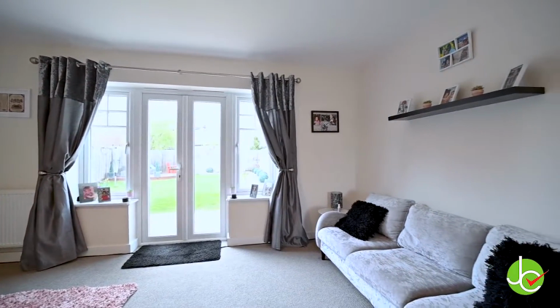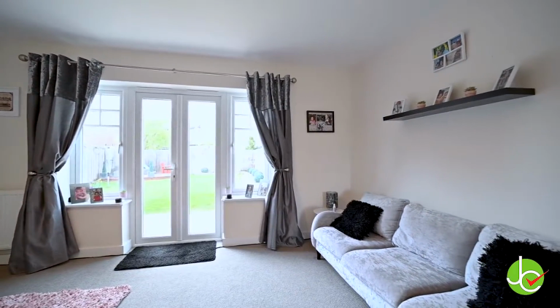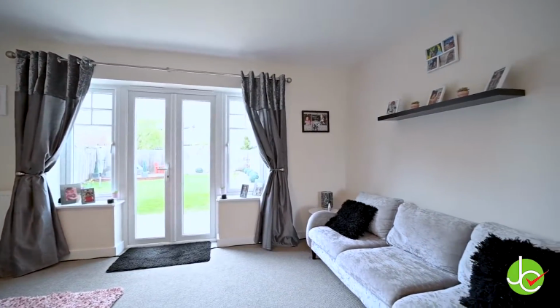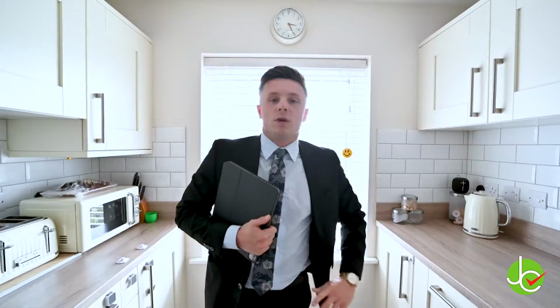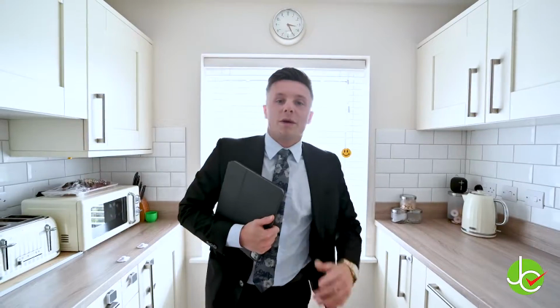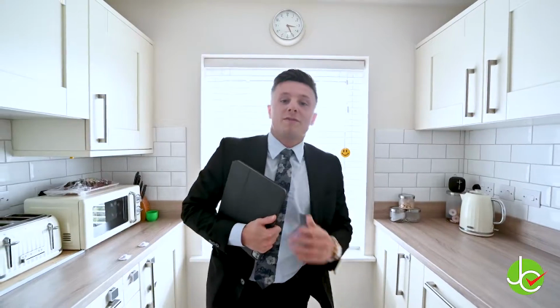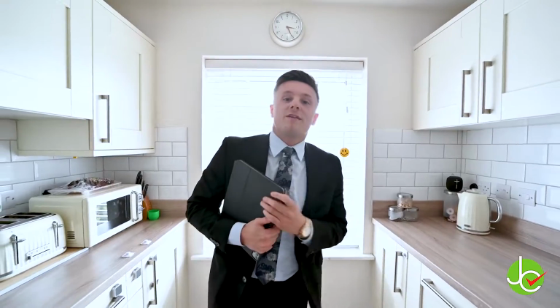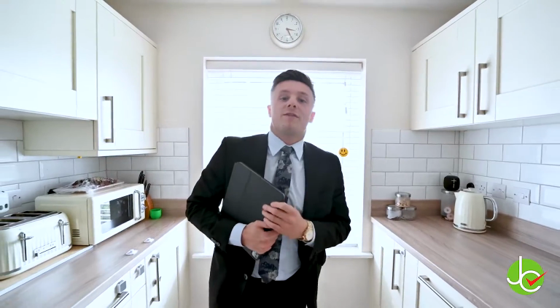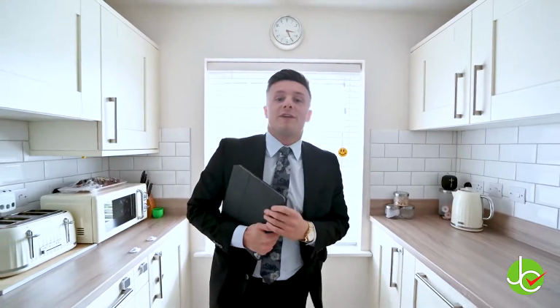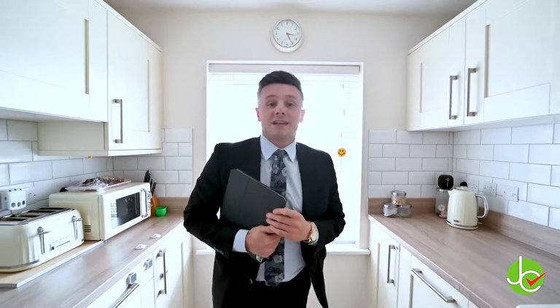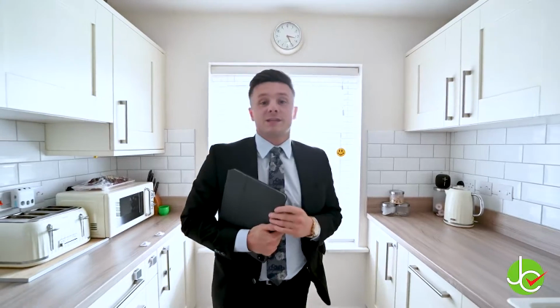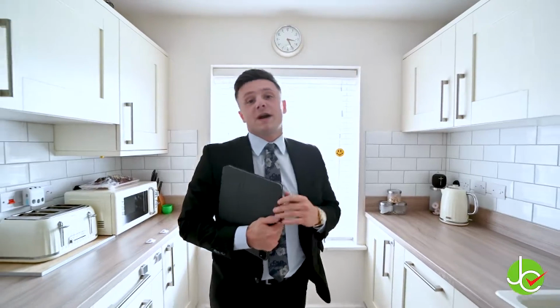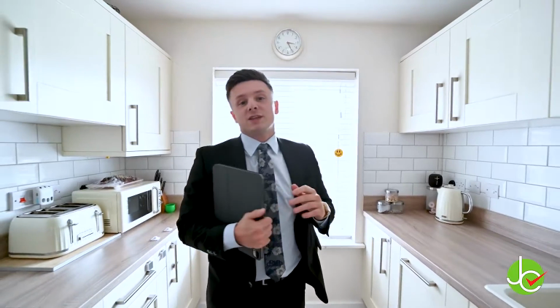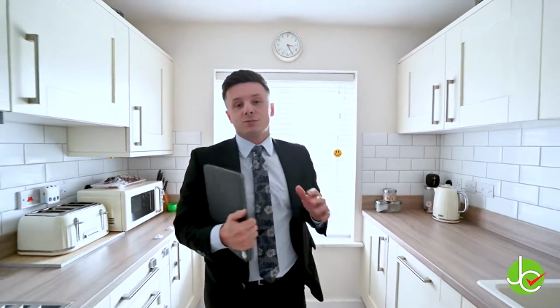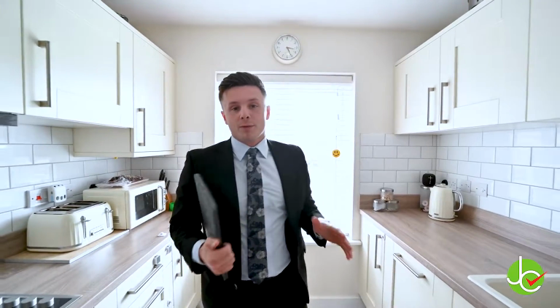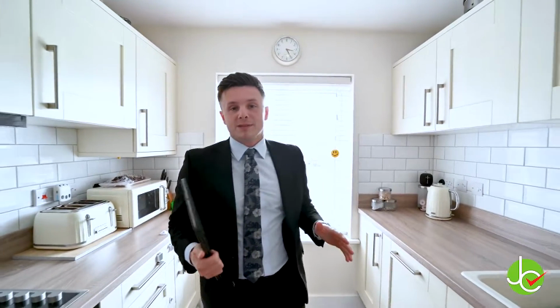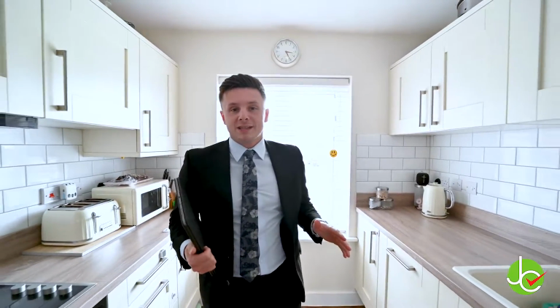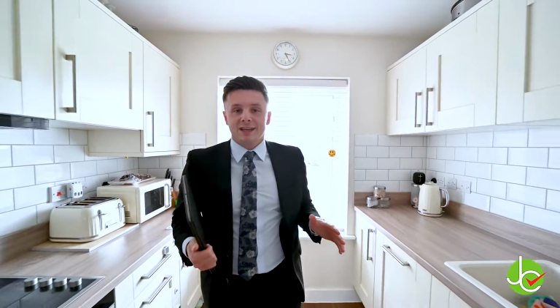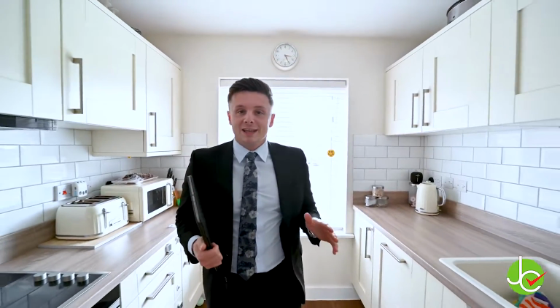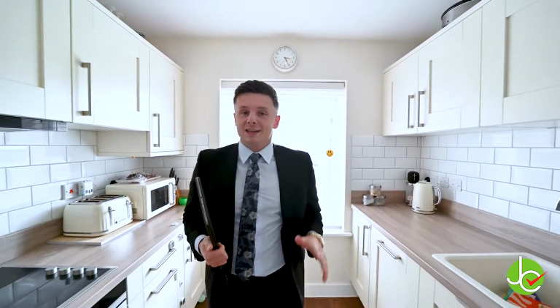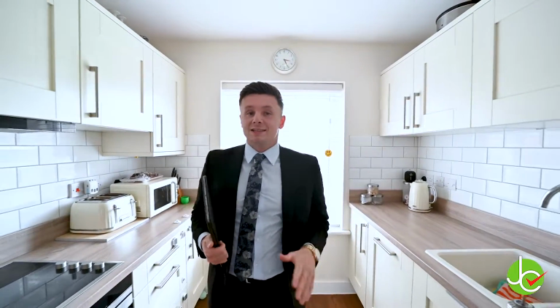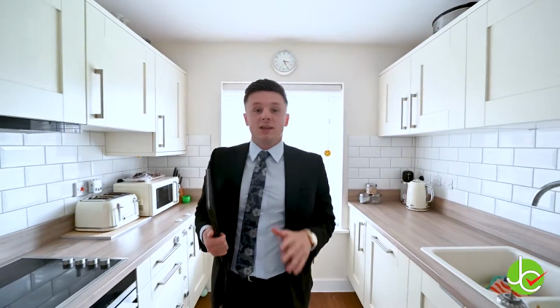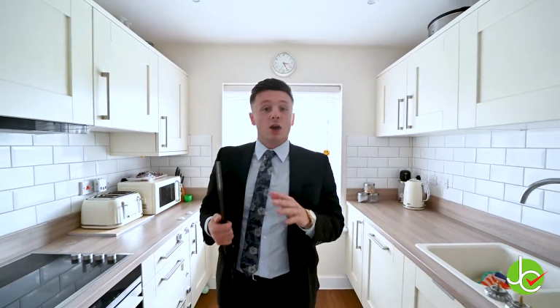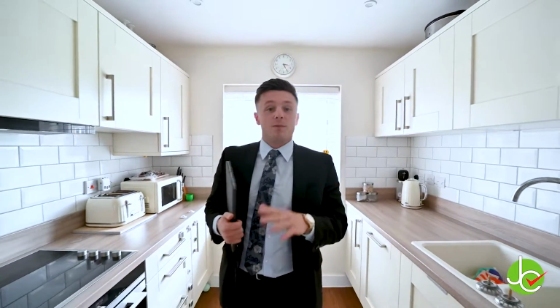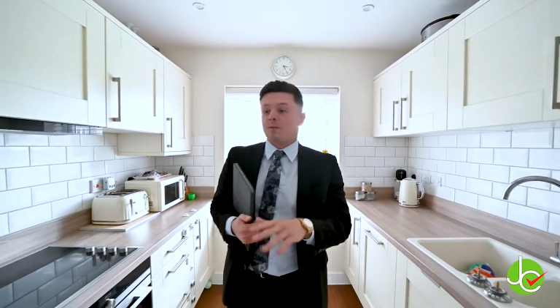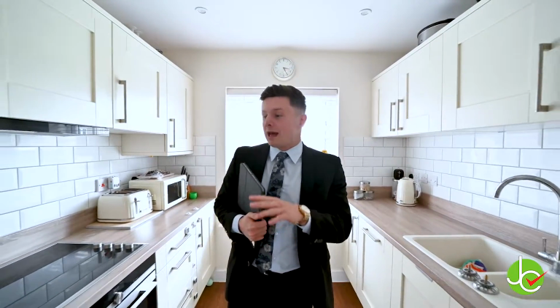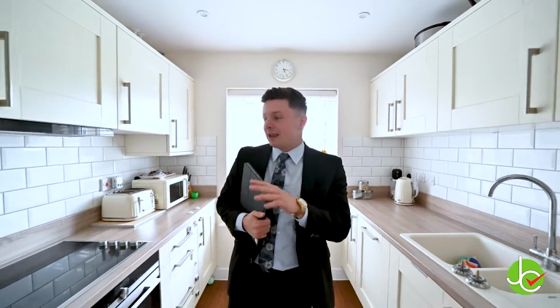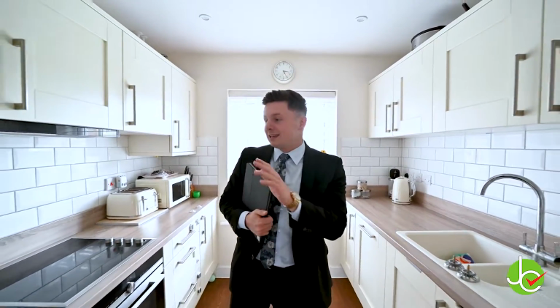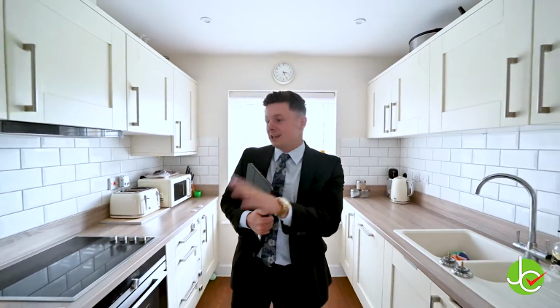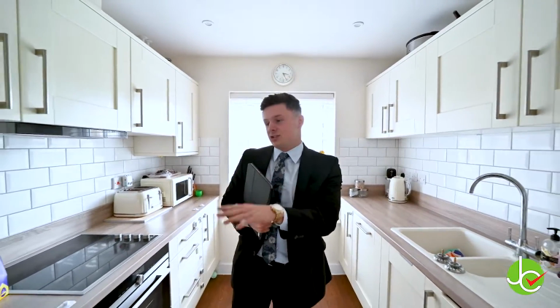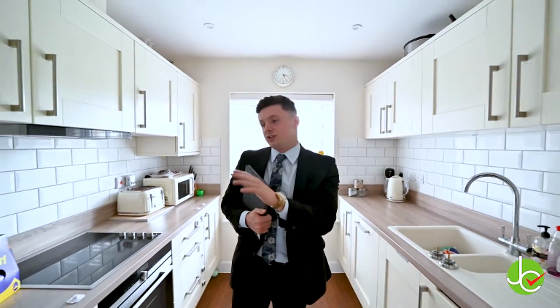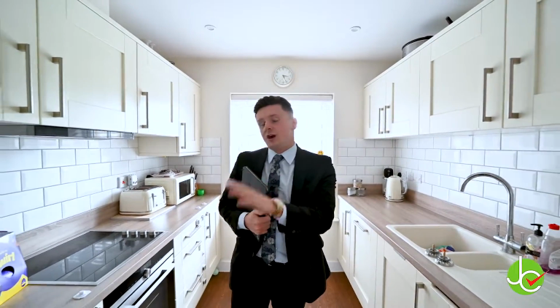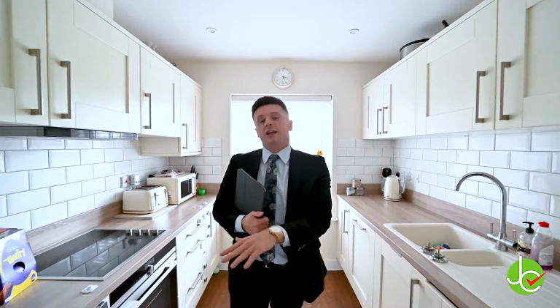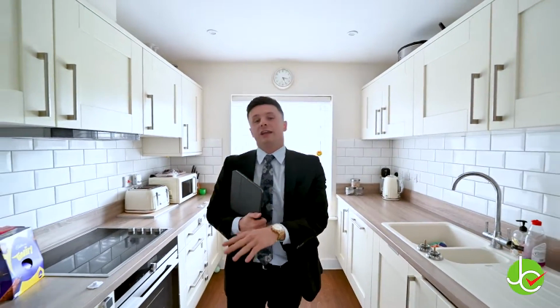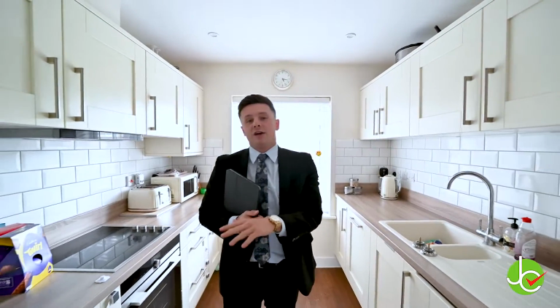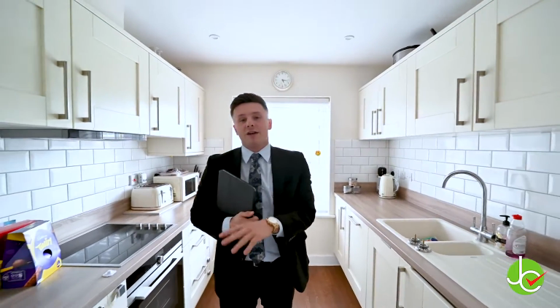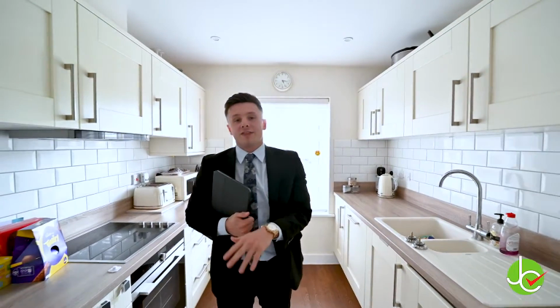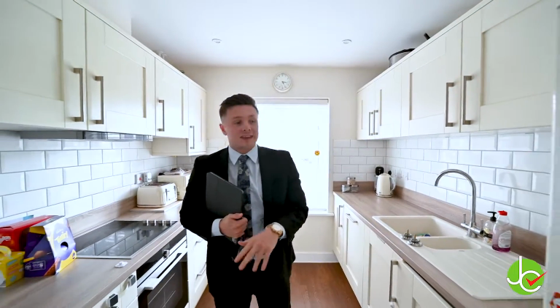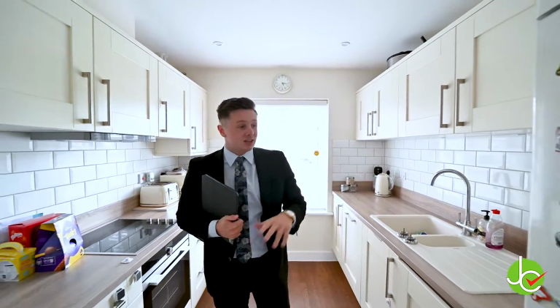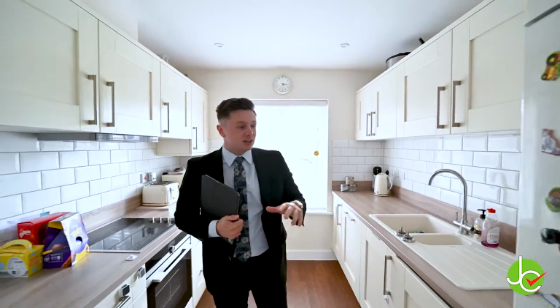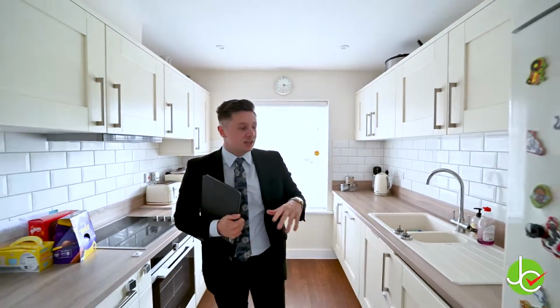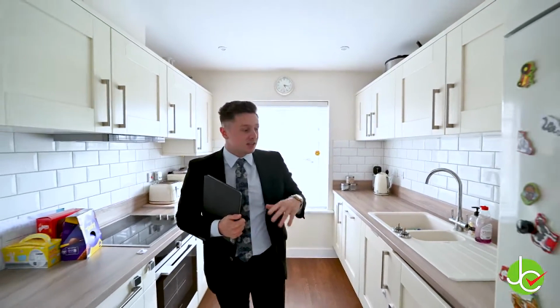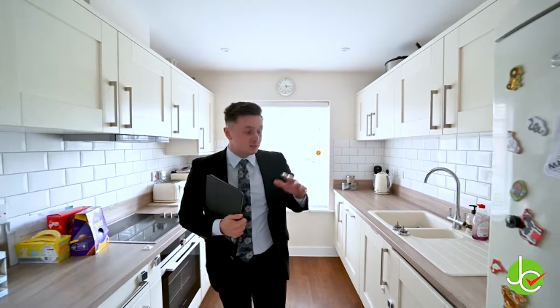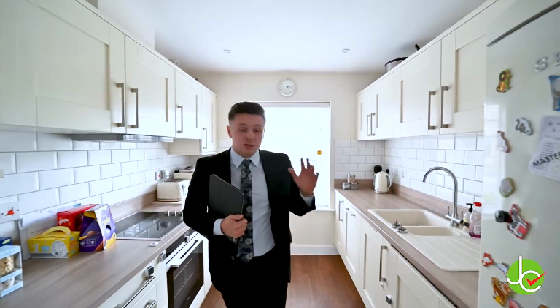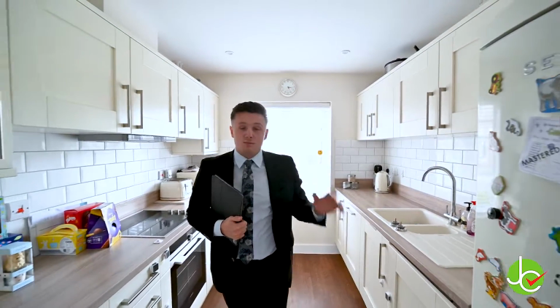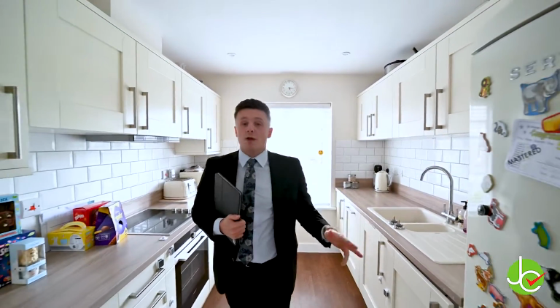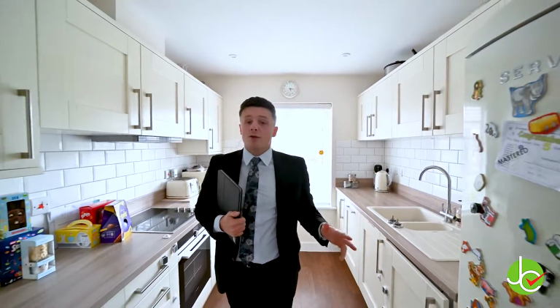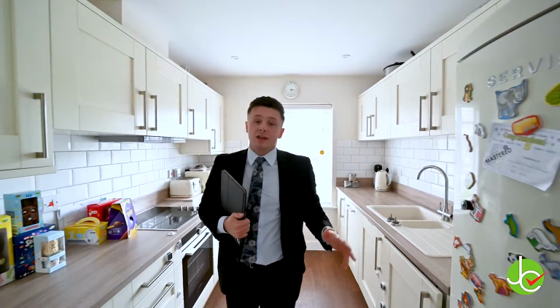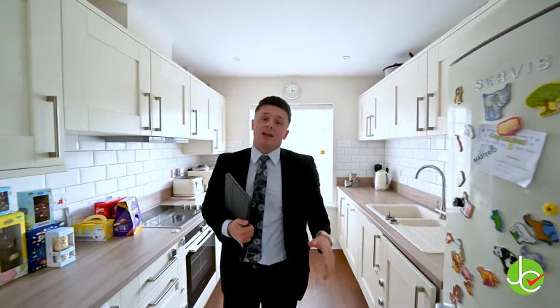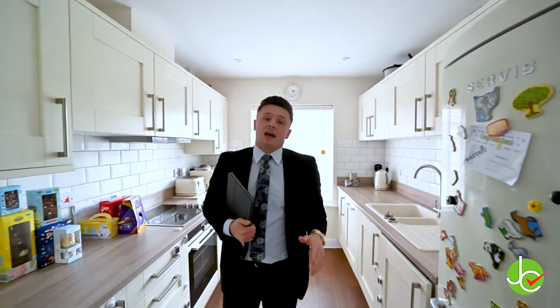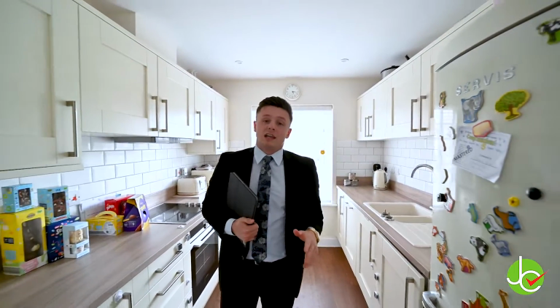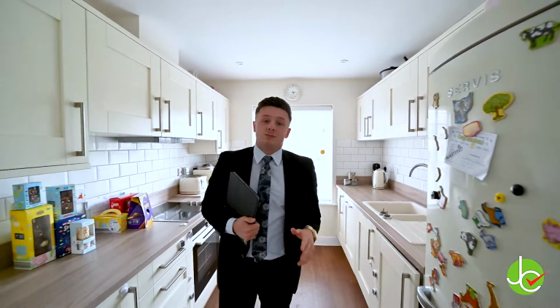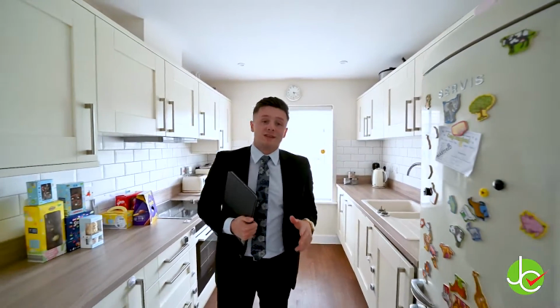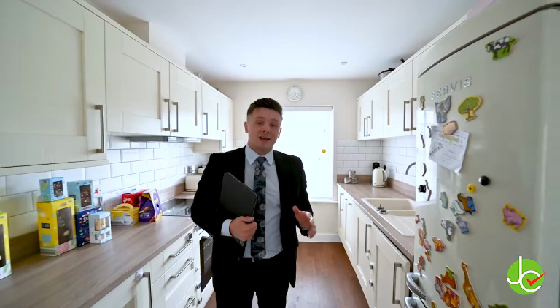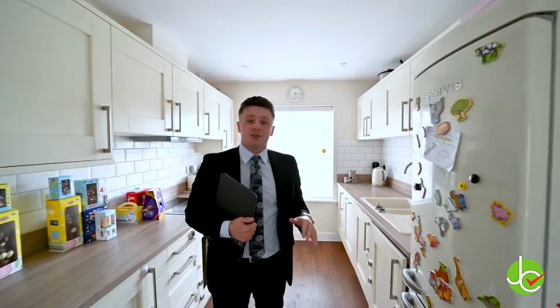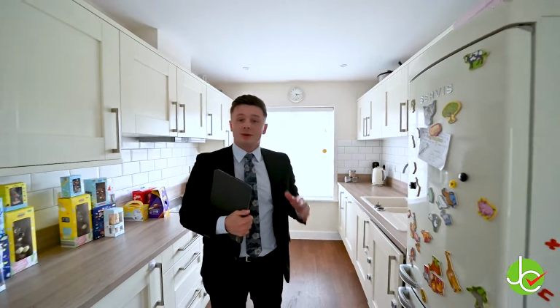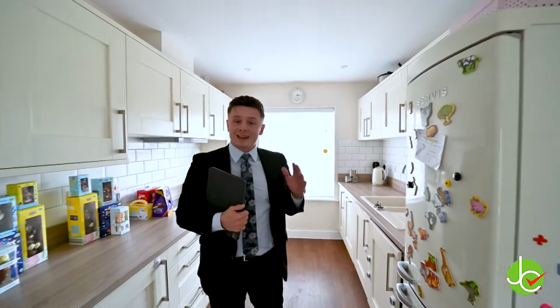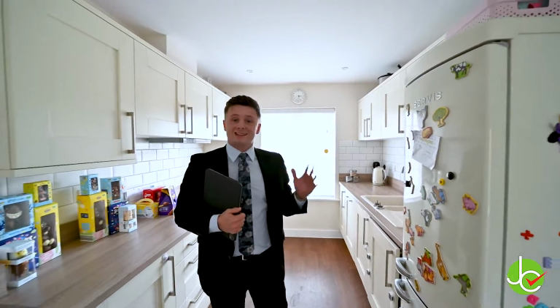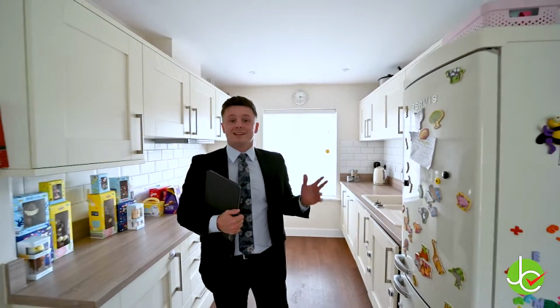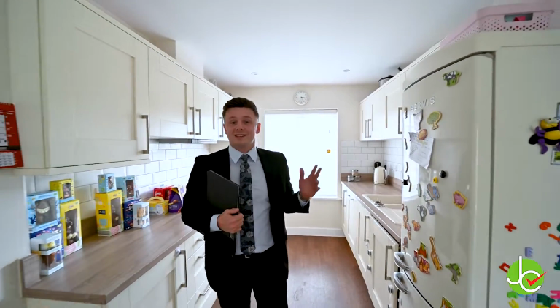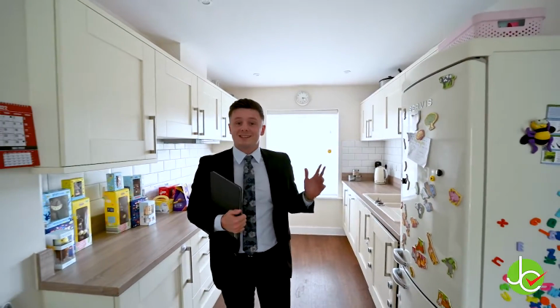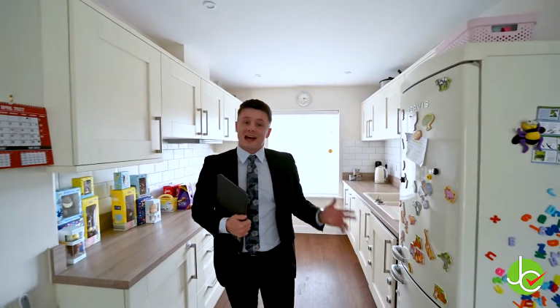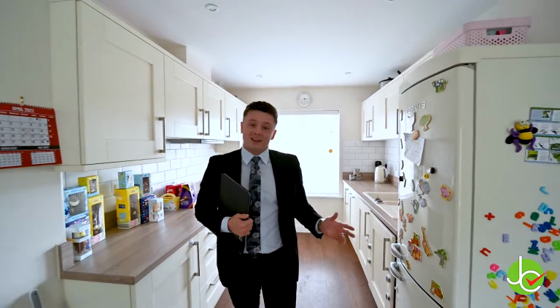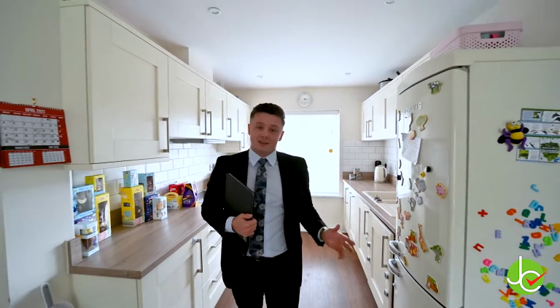One of my favourite things about this property is the open plan kitchen dining area. The kitchen is bespoke and it has been done to an excellent standard.